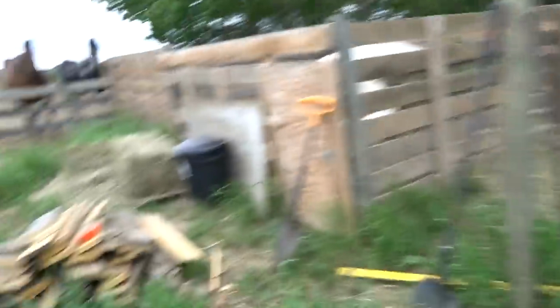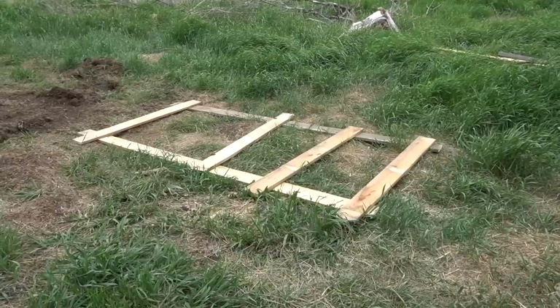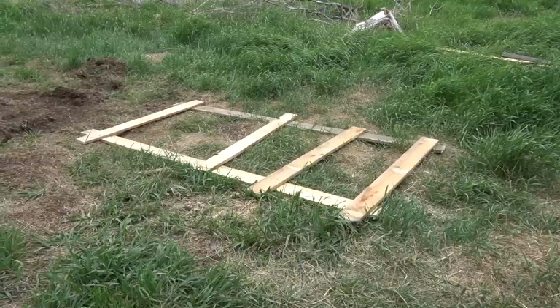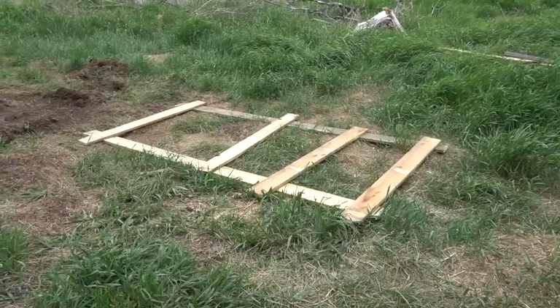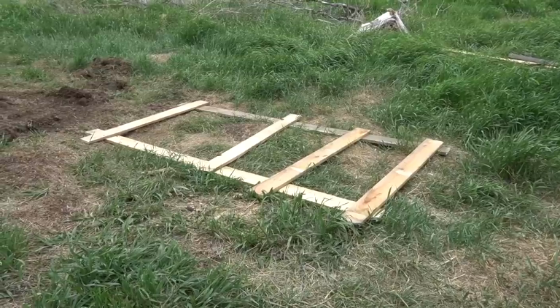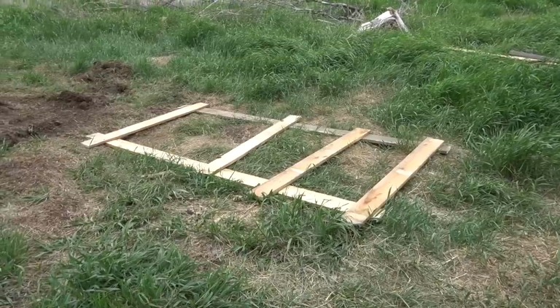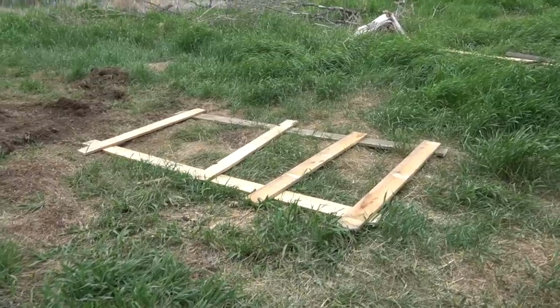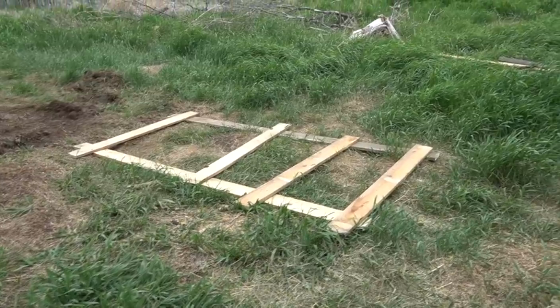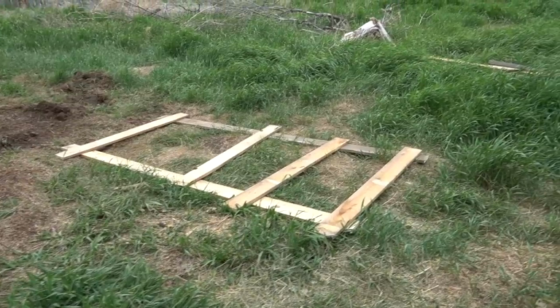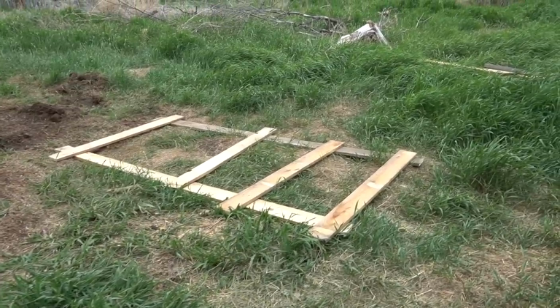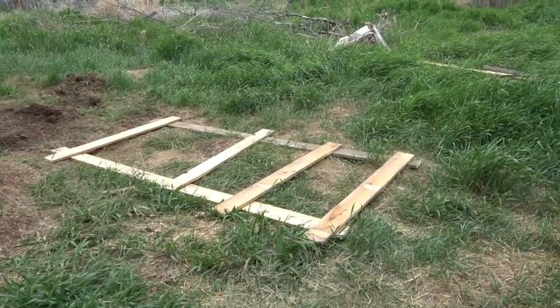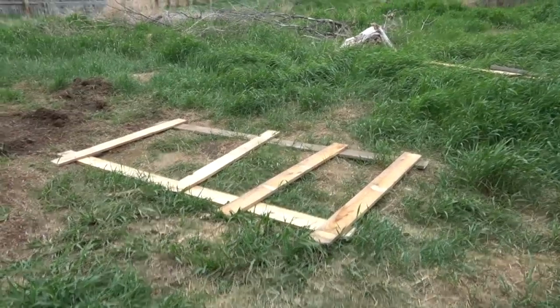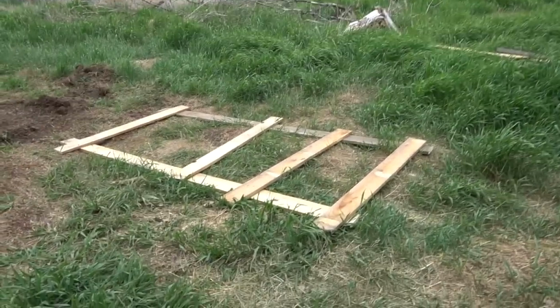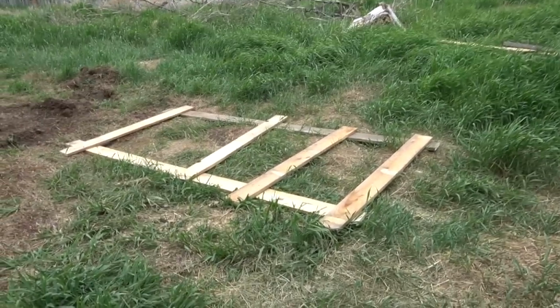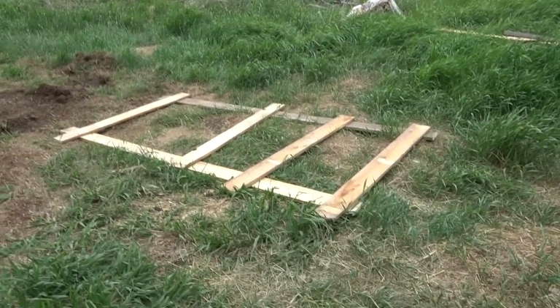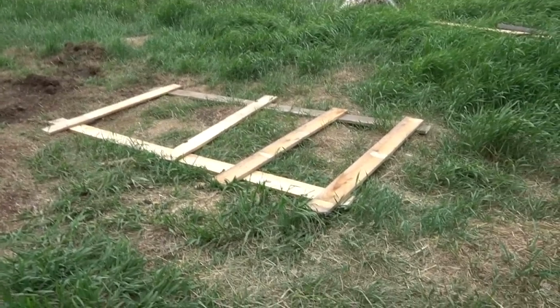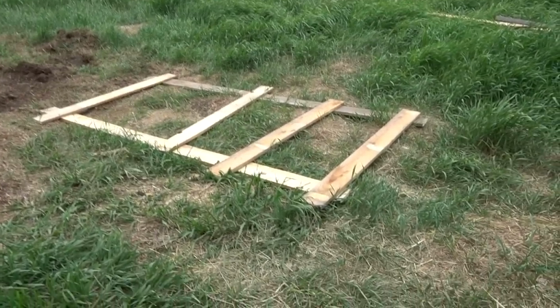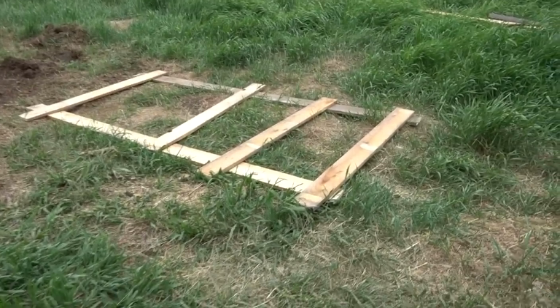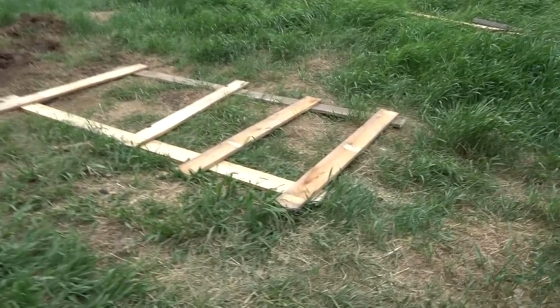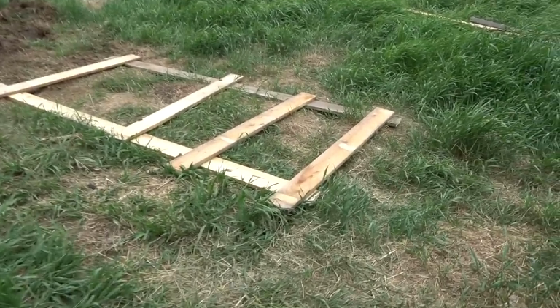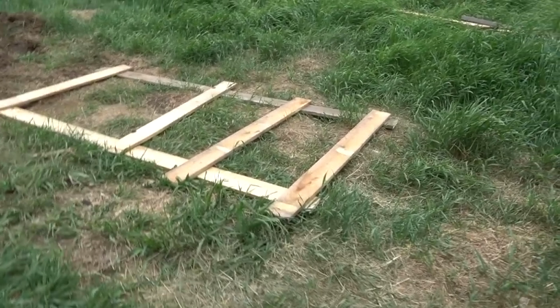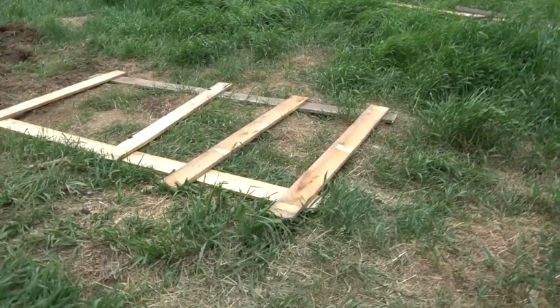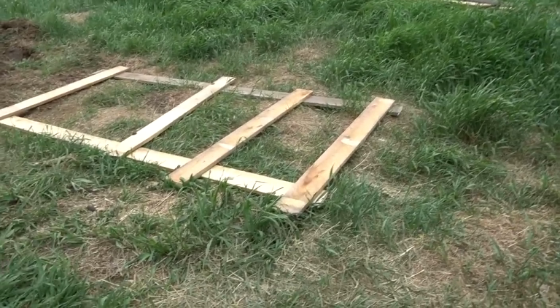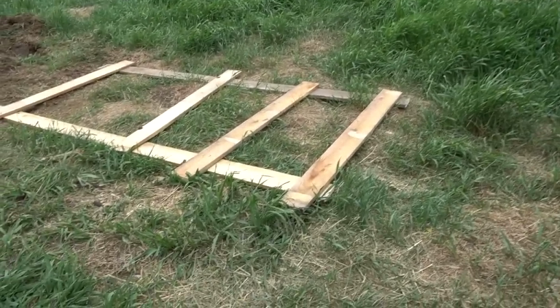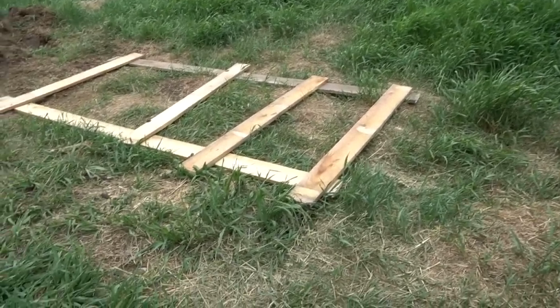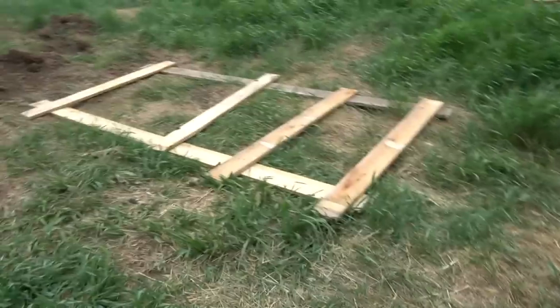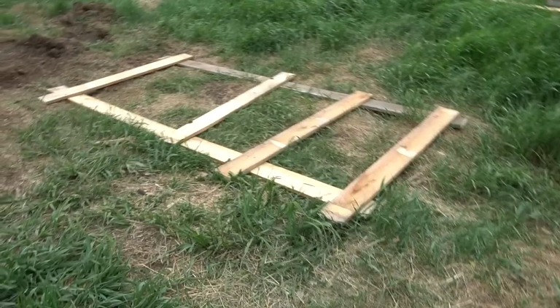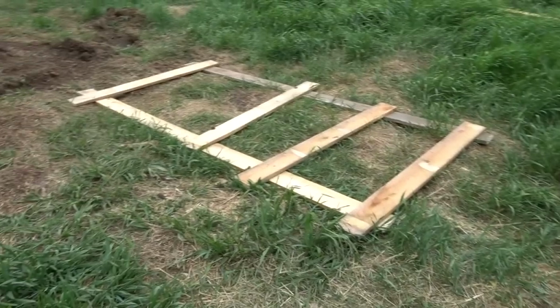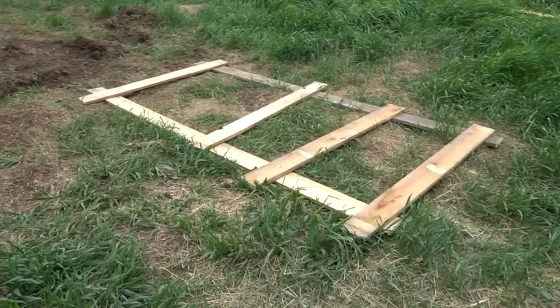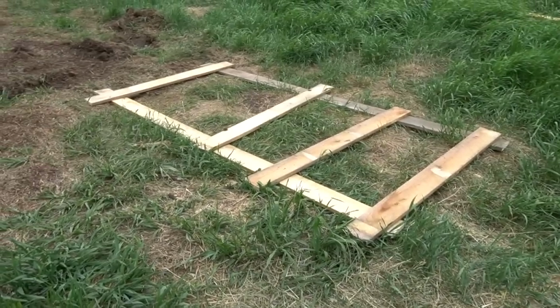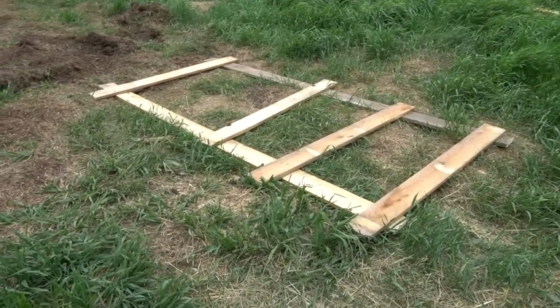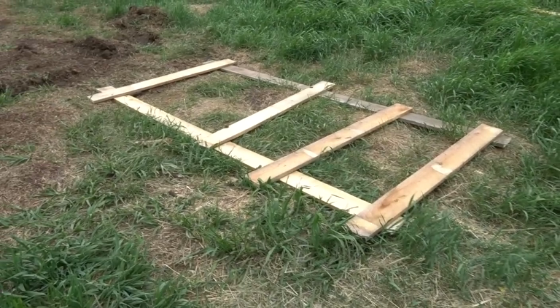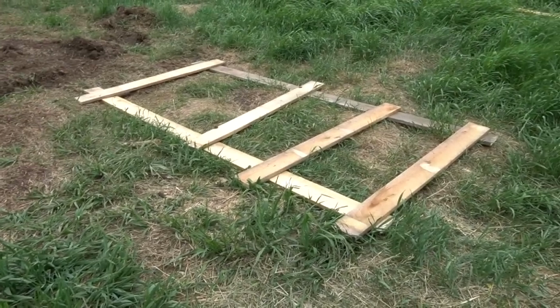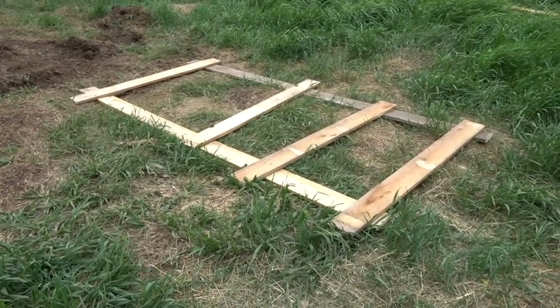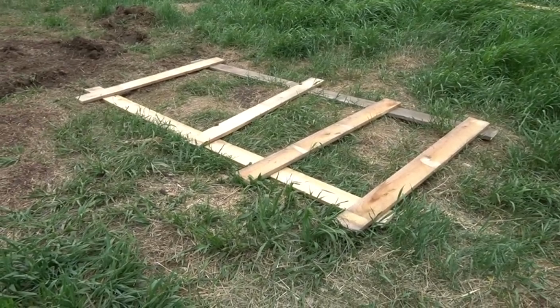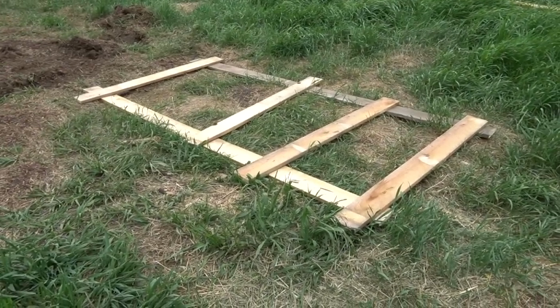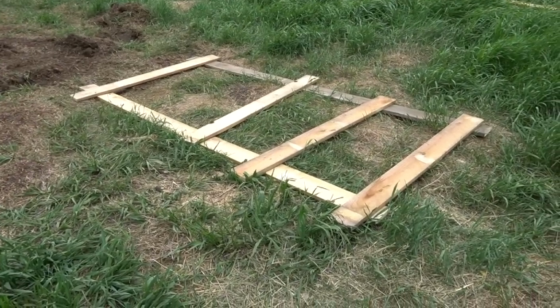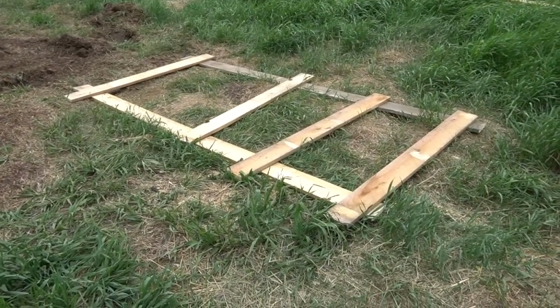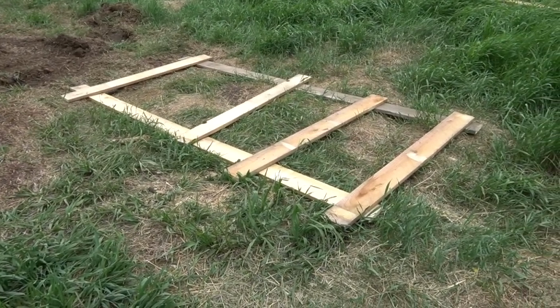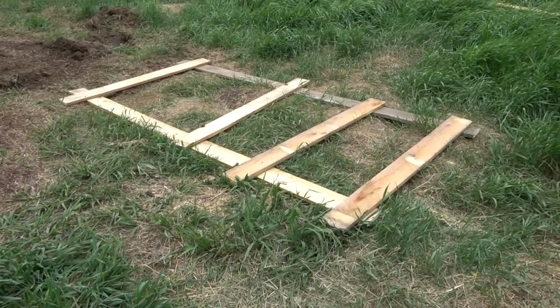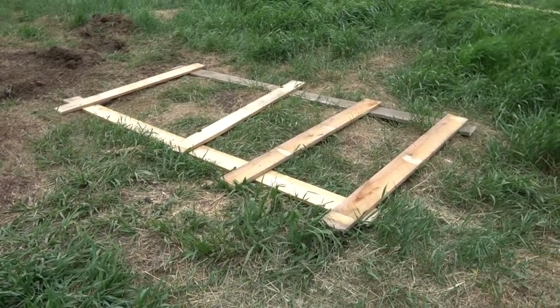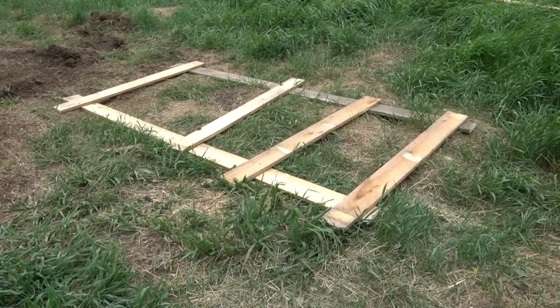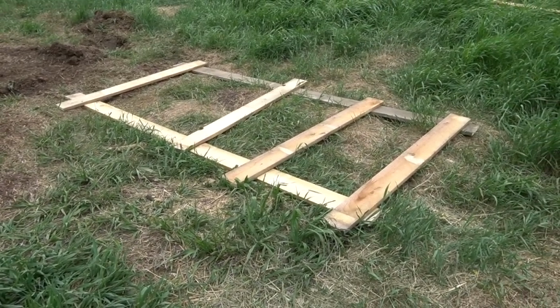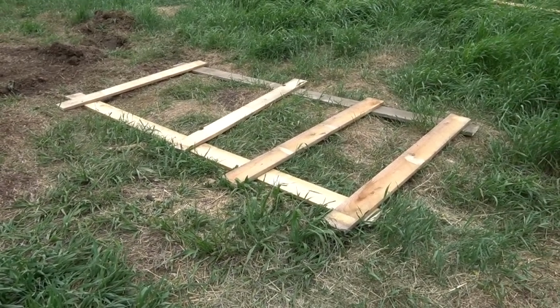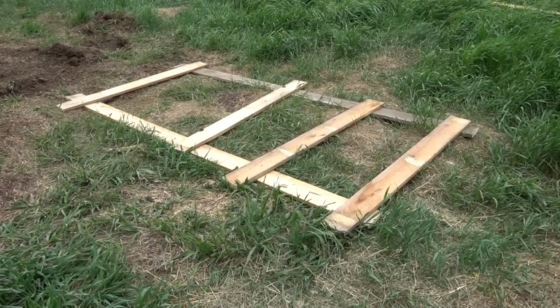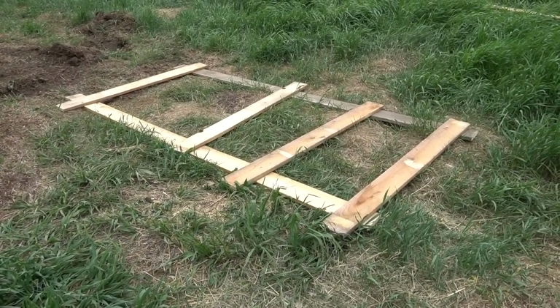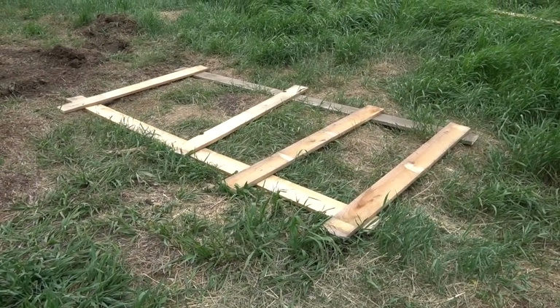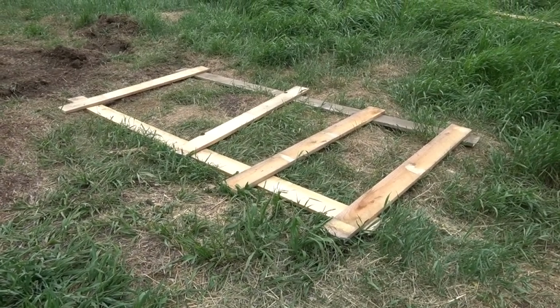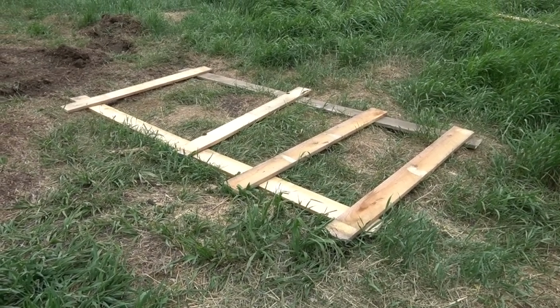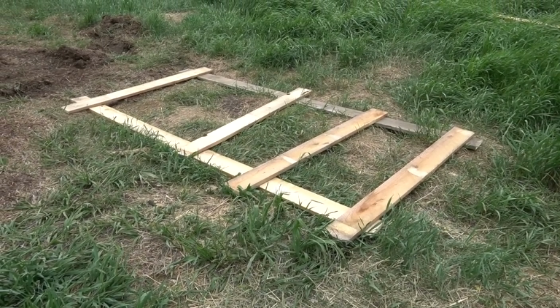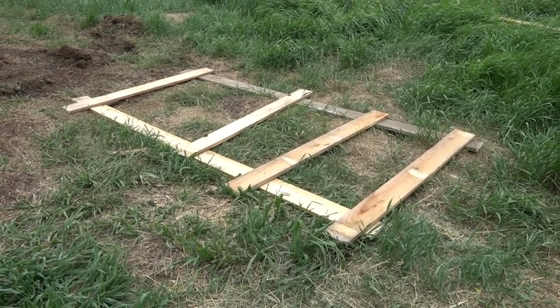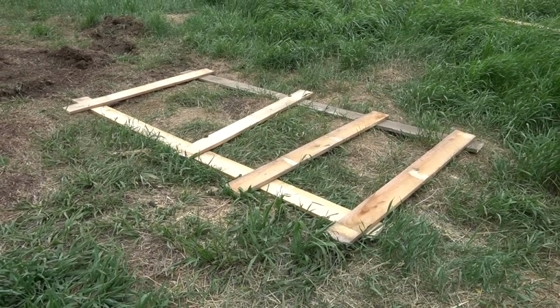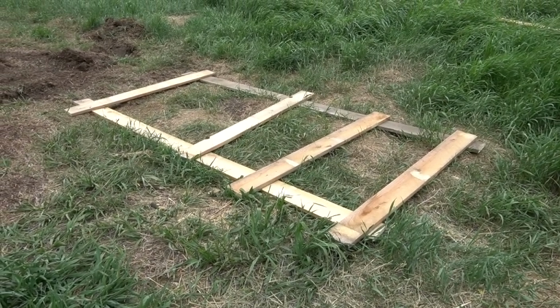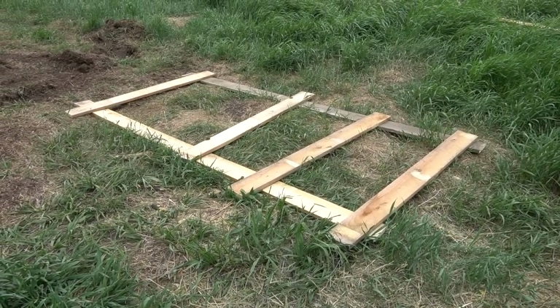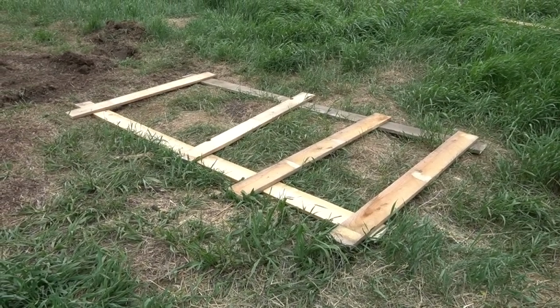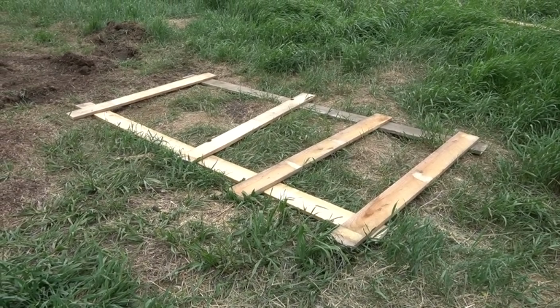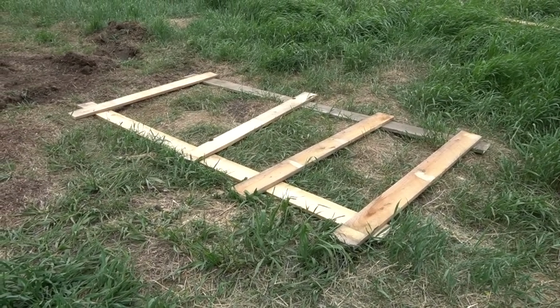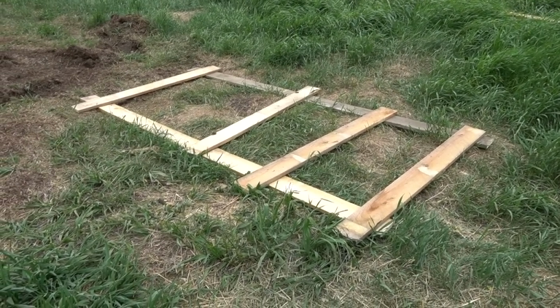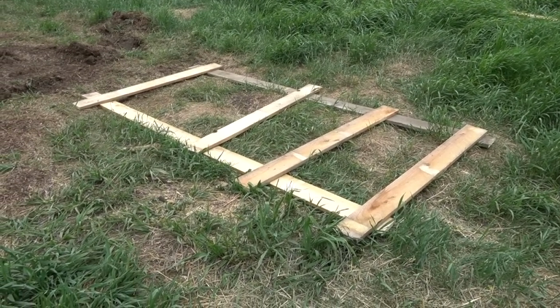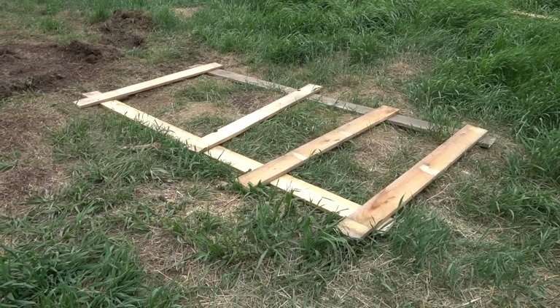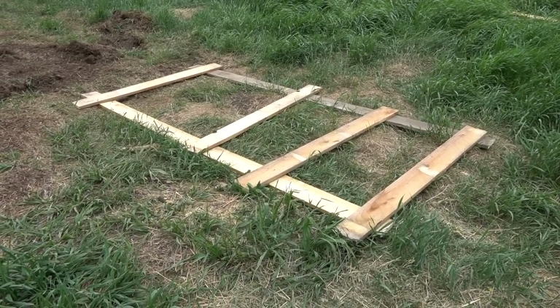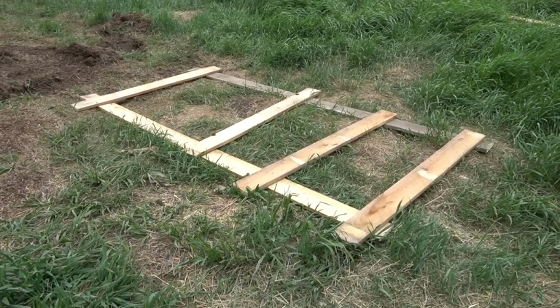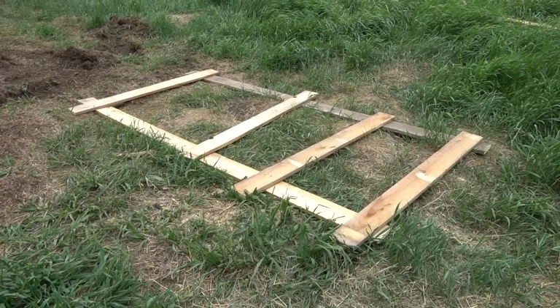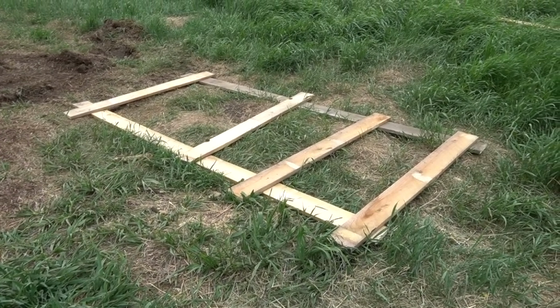So I went ahead and trimmed these pieces to size, so now I'm going to put this main frame for this panel together.